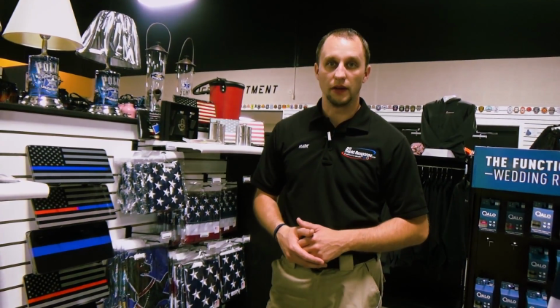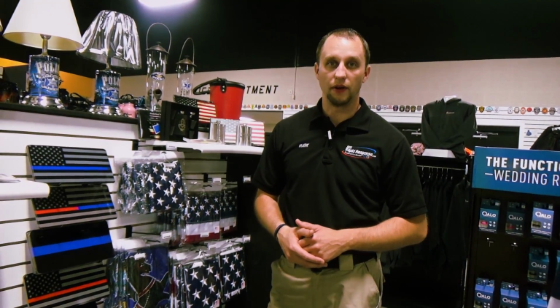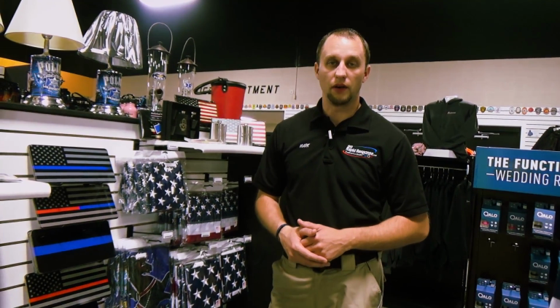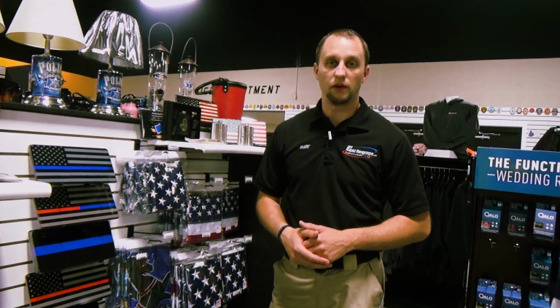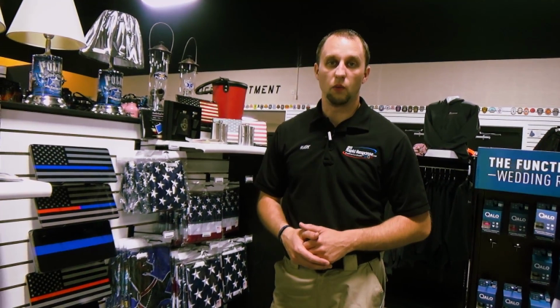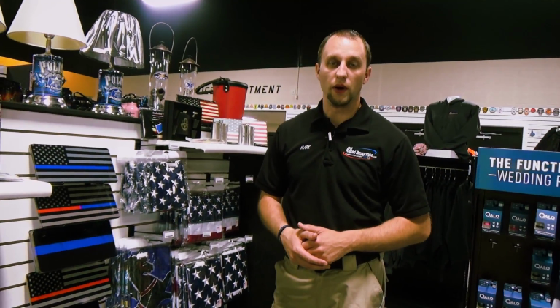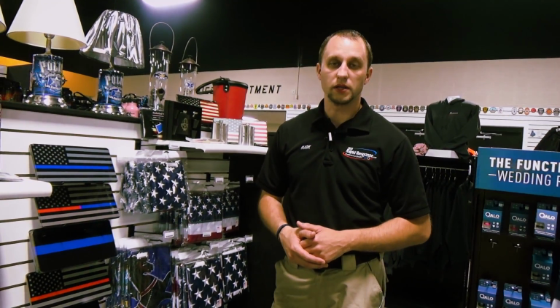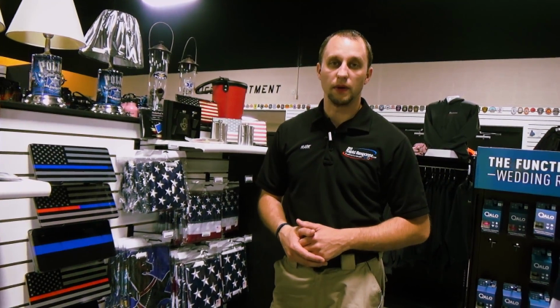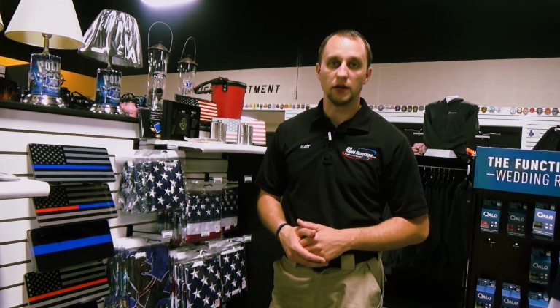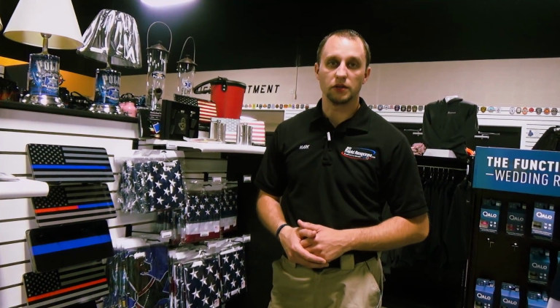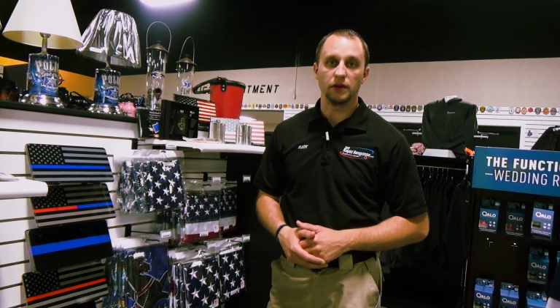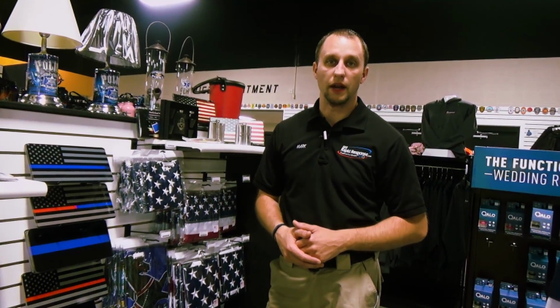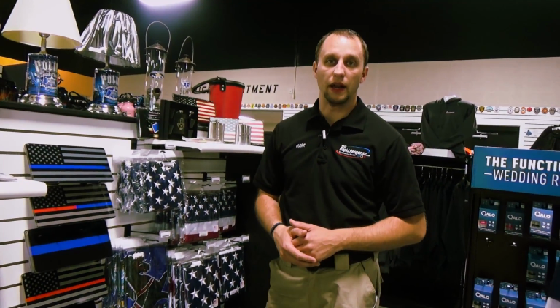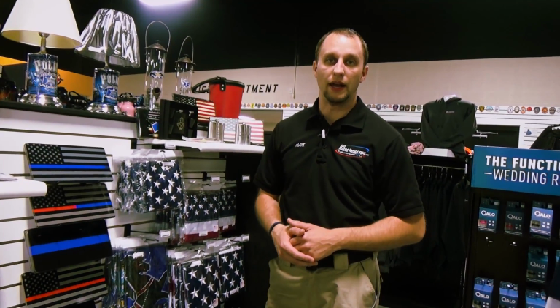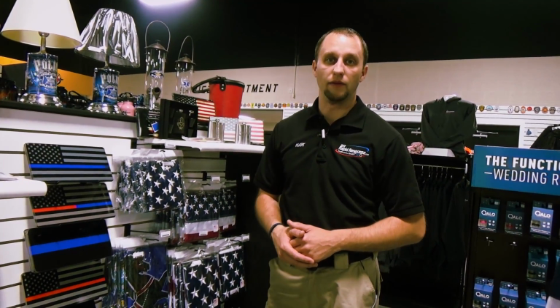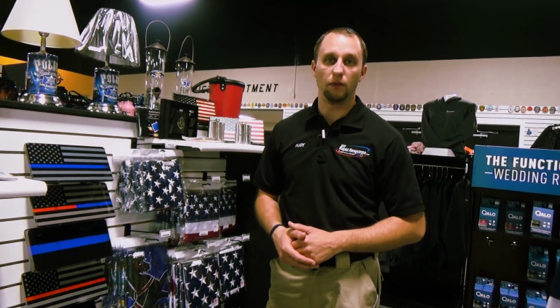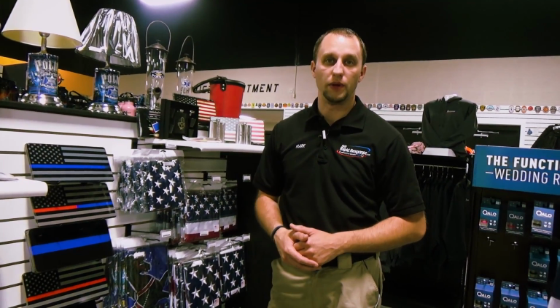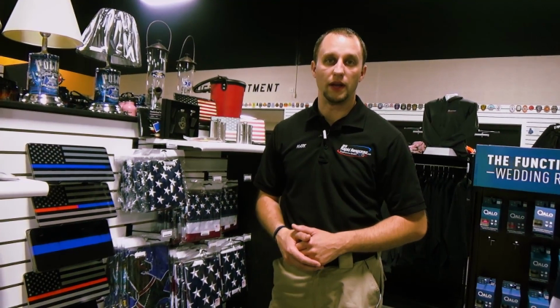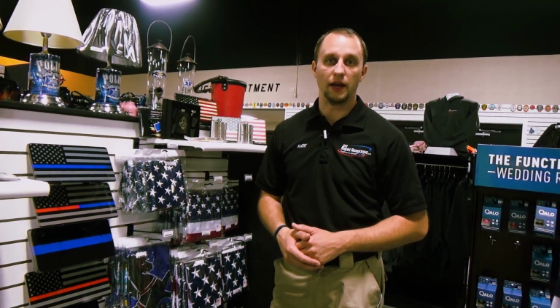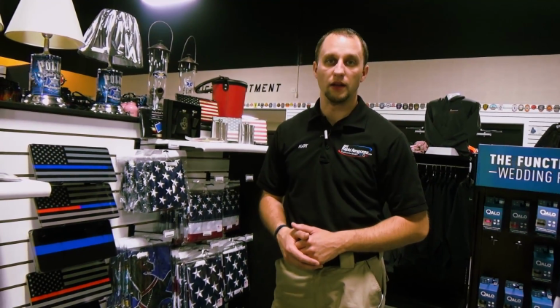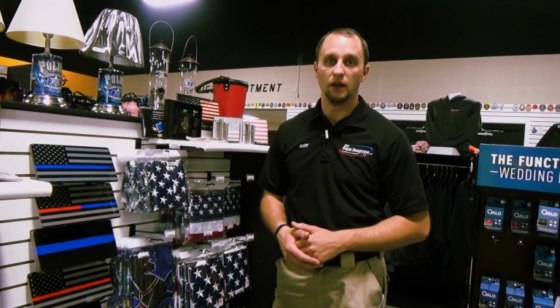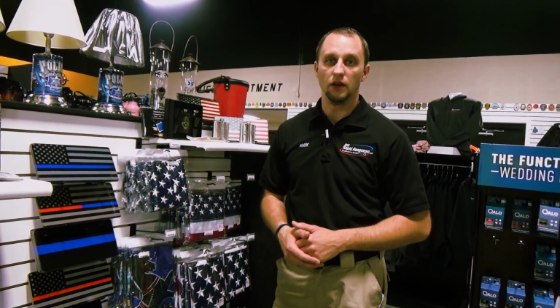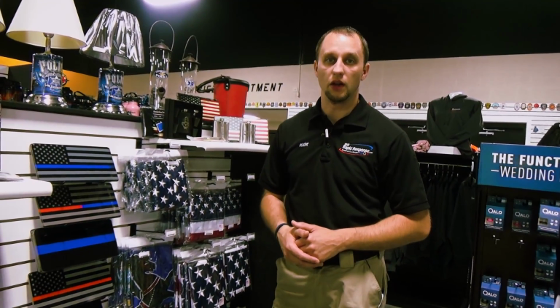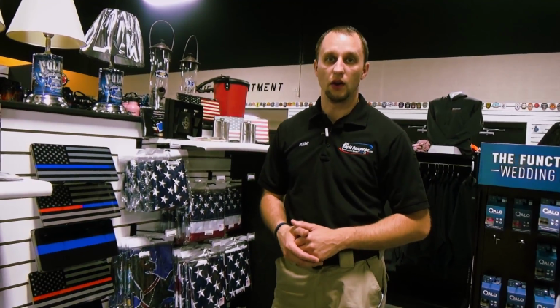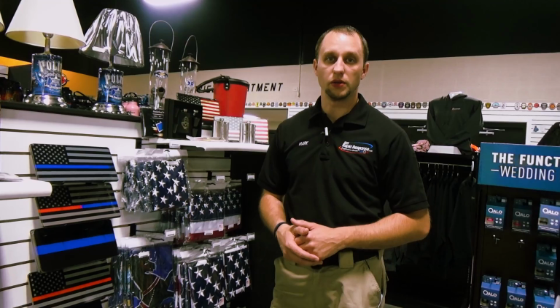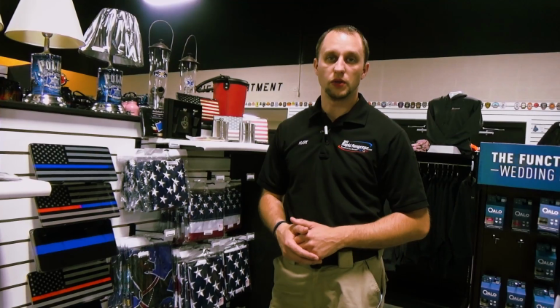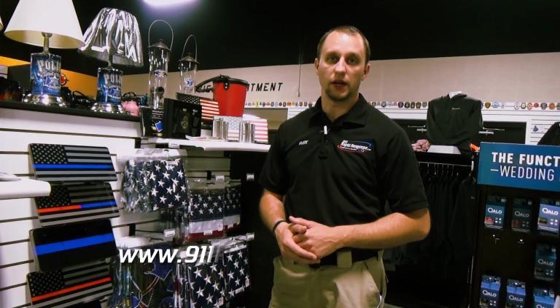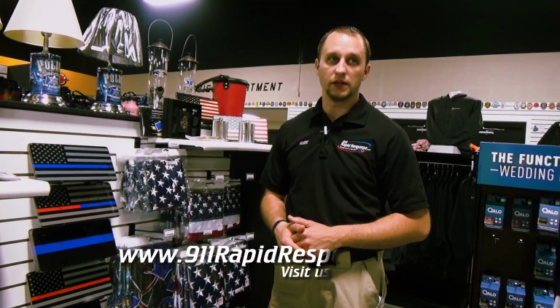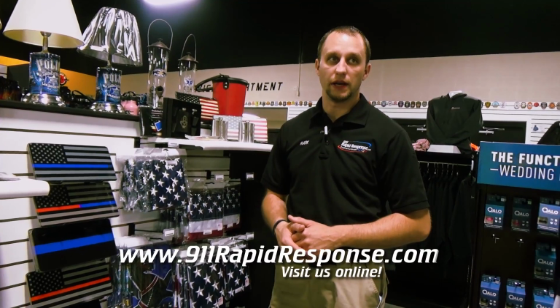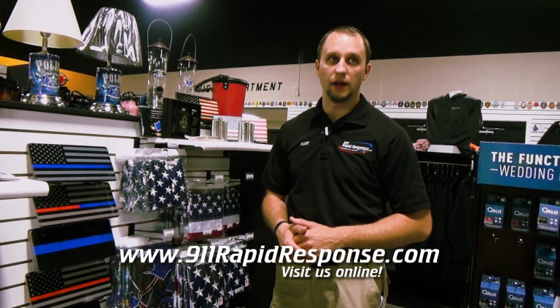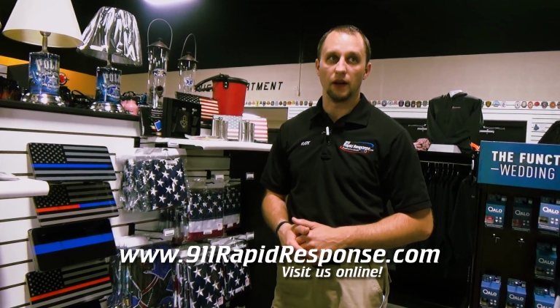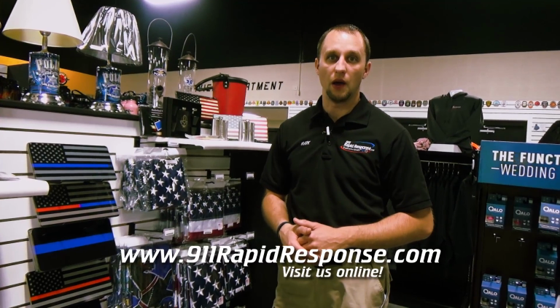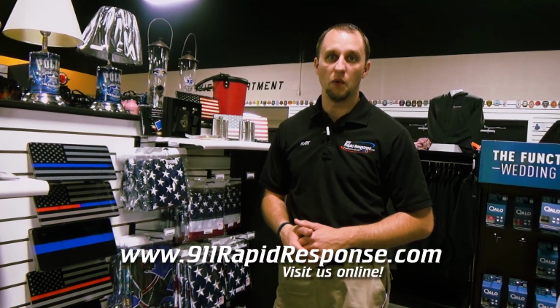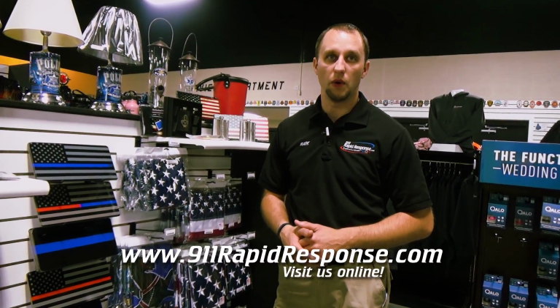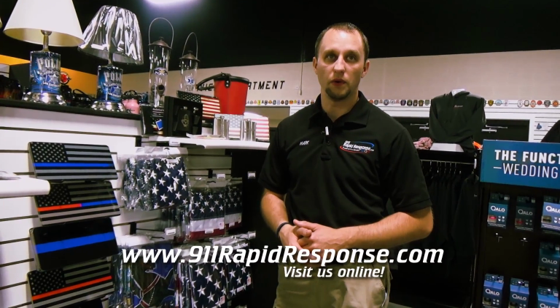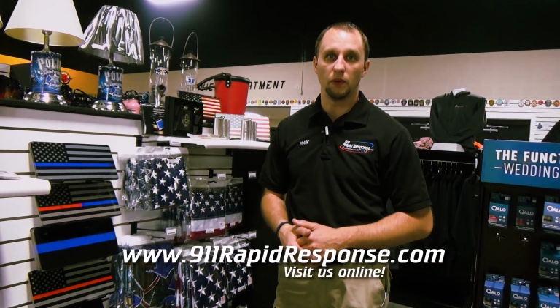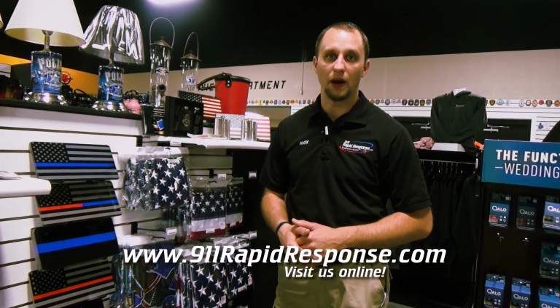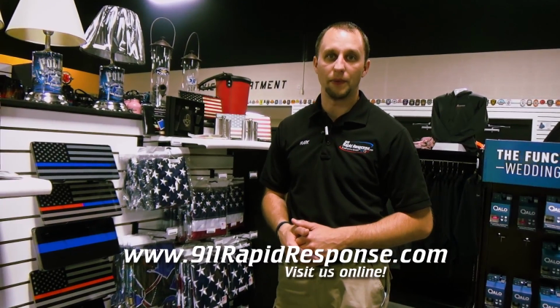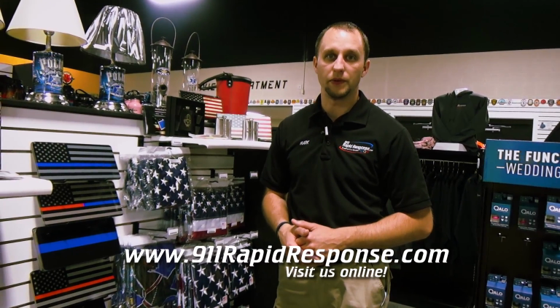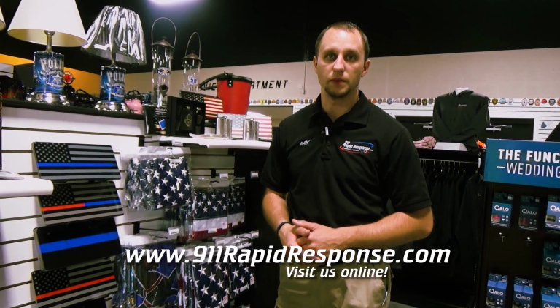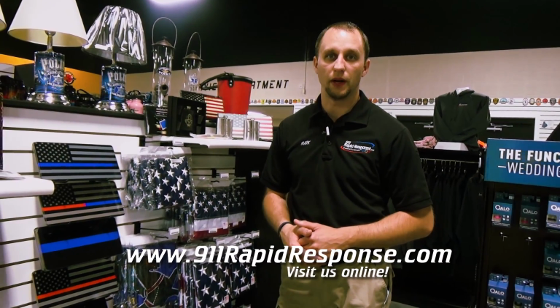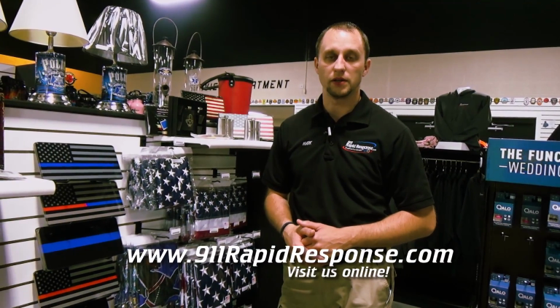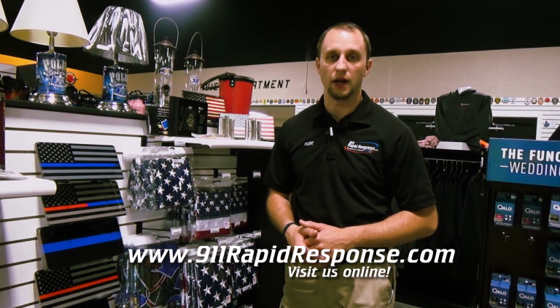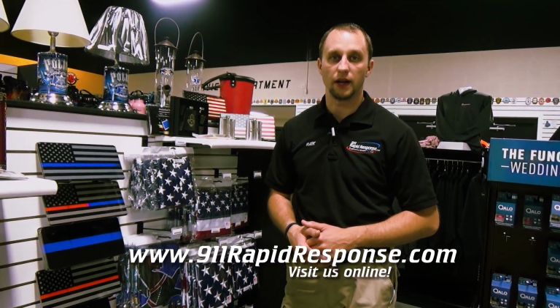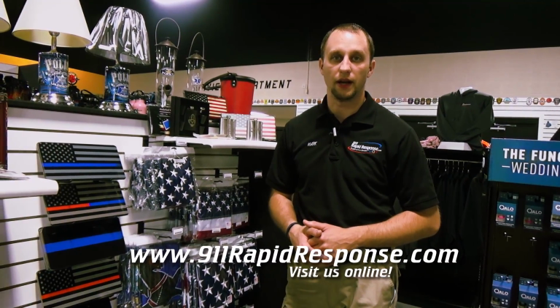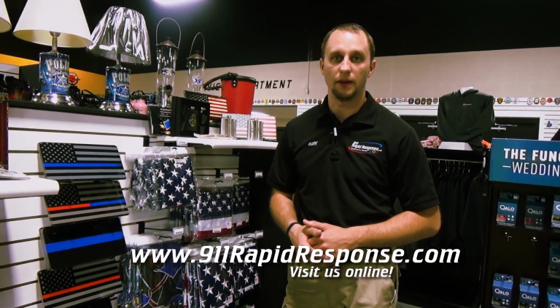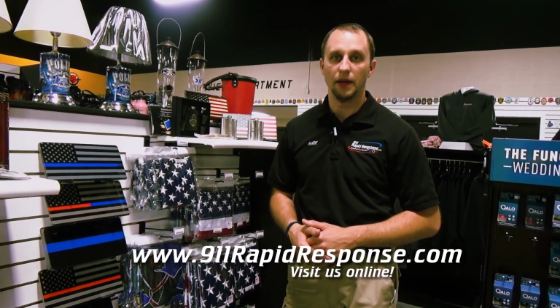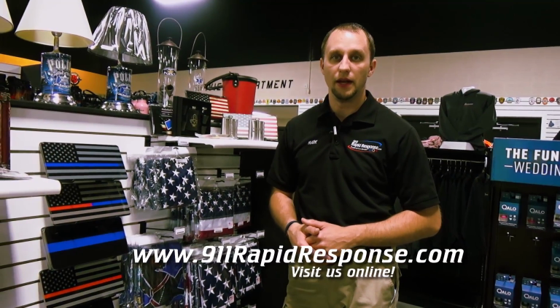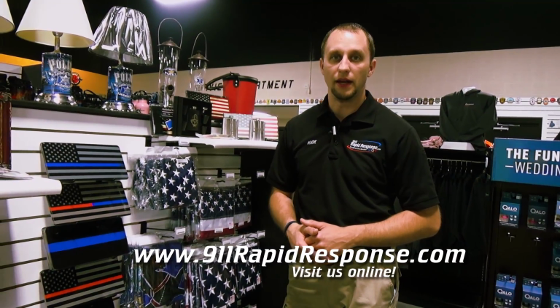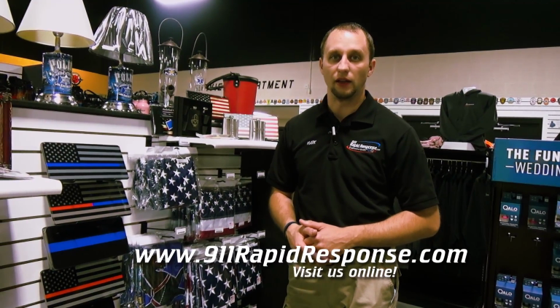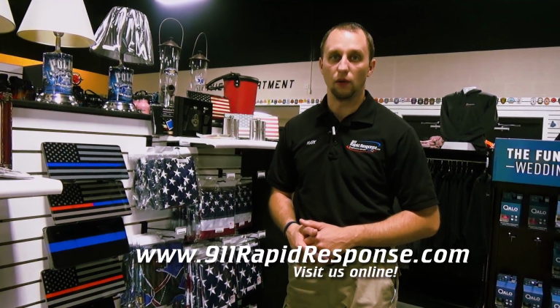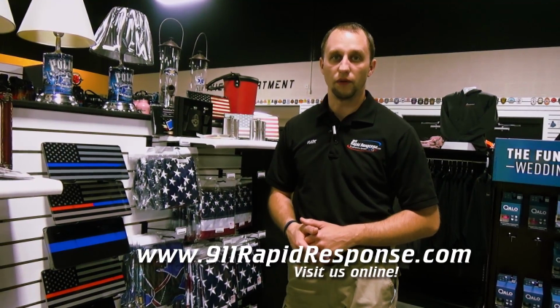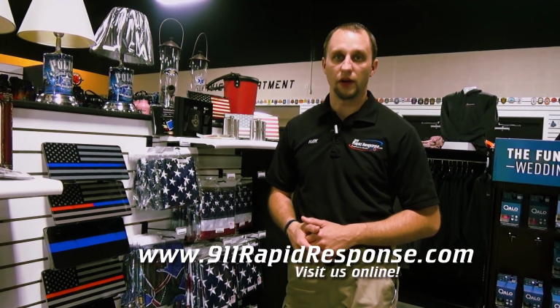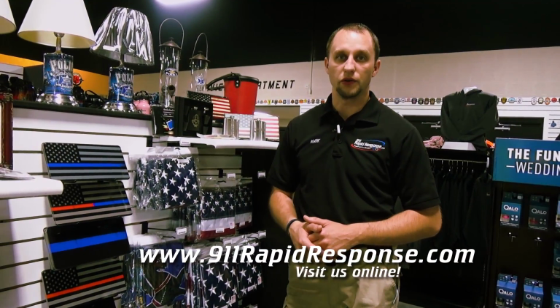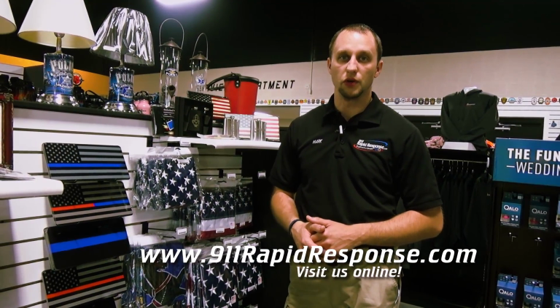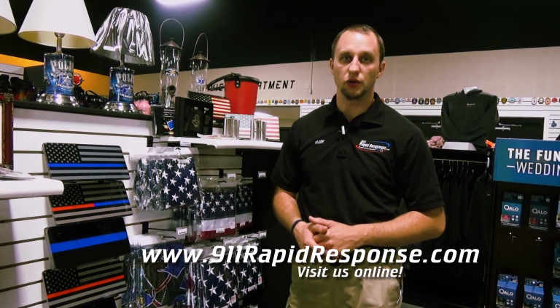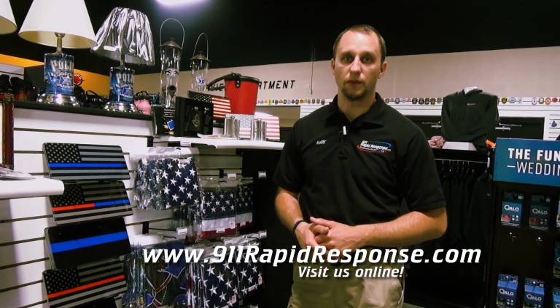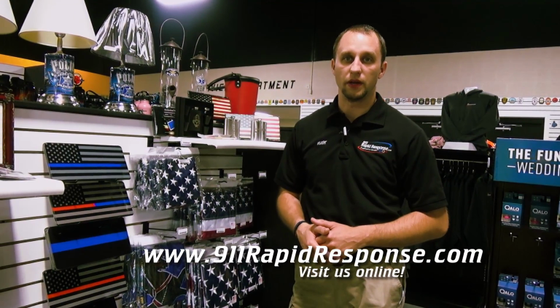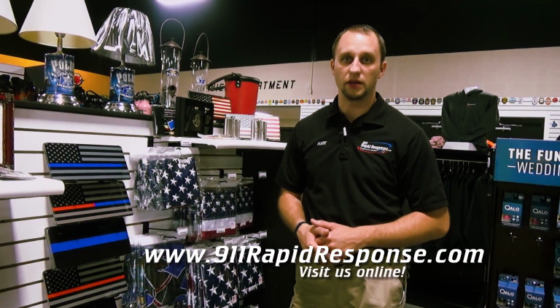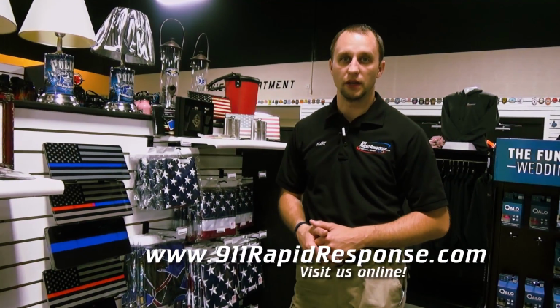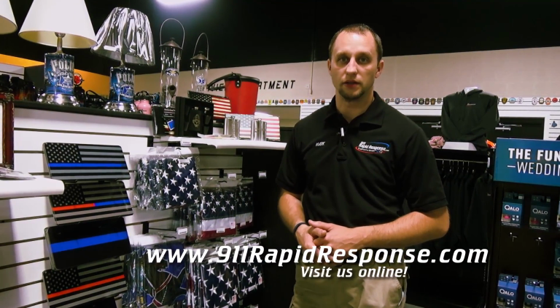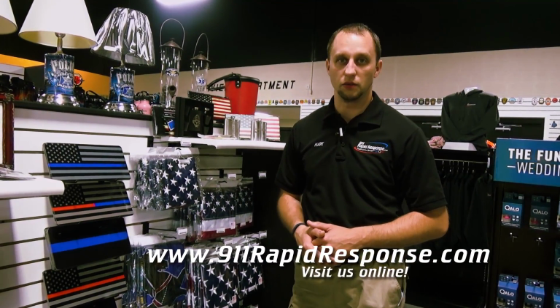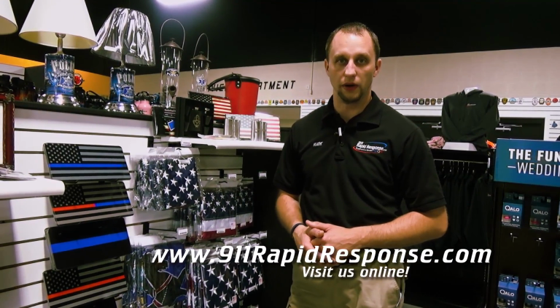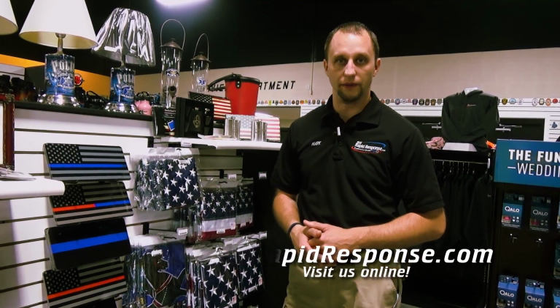700 West Main Street, Annville, PA. You can also check us out at 911rapidresponse.com and don't forget our social media sites as well.